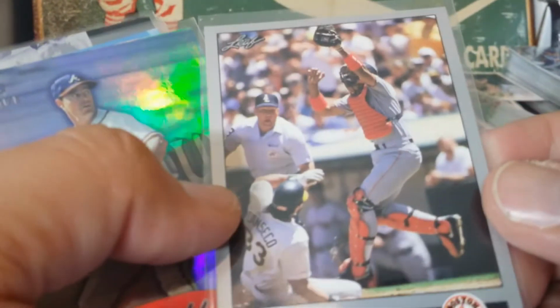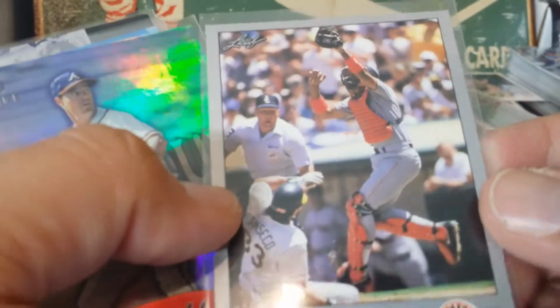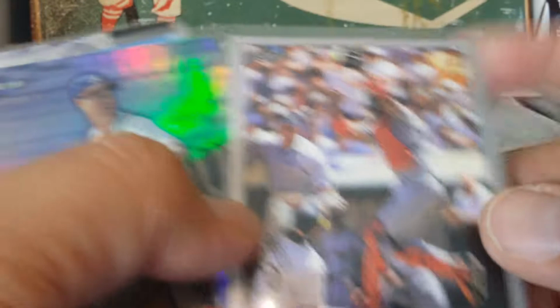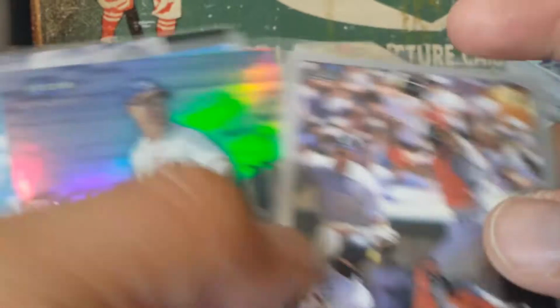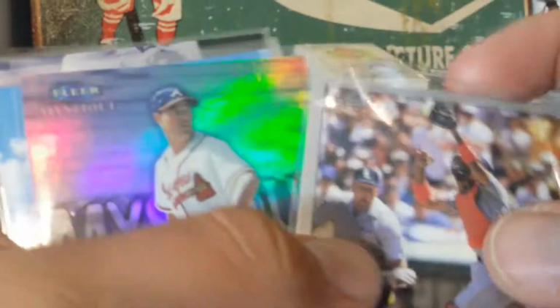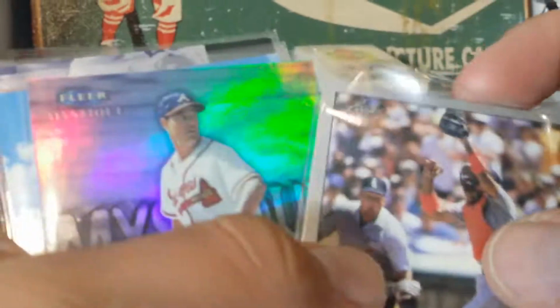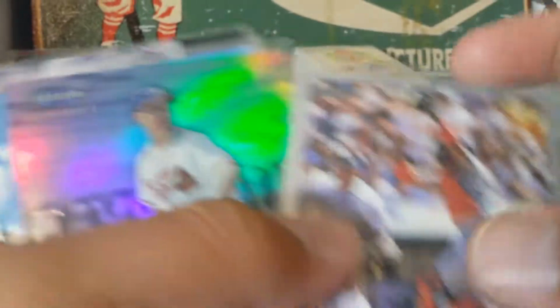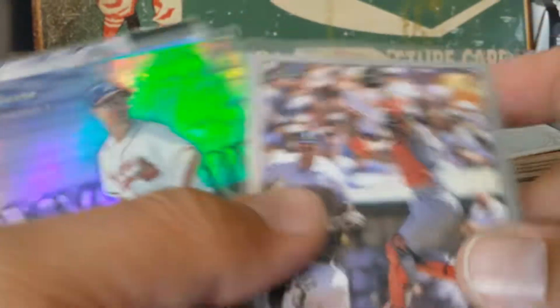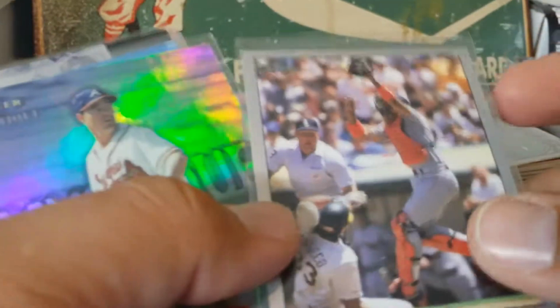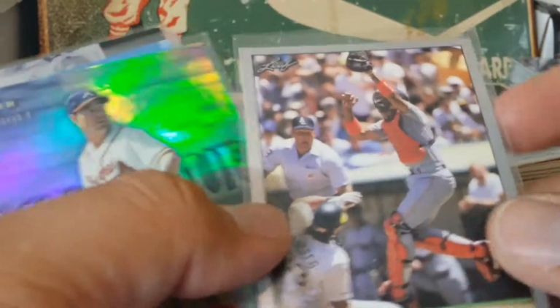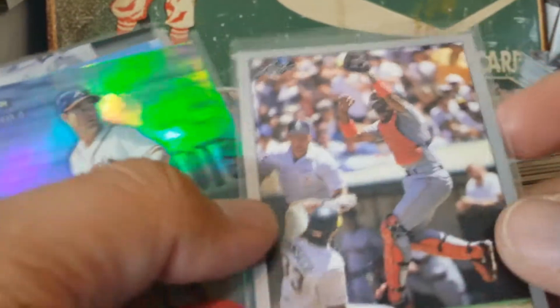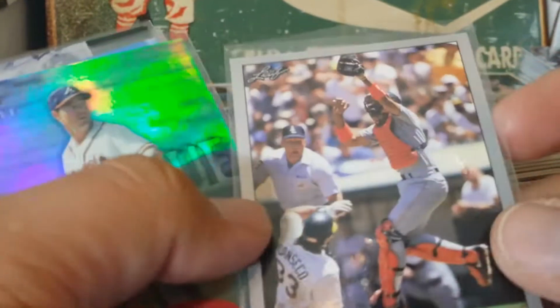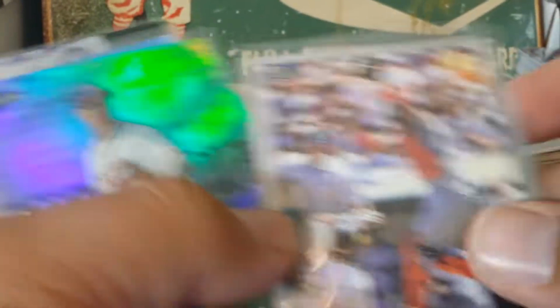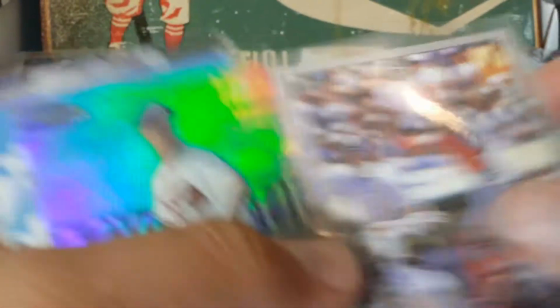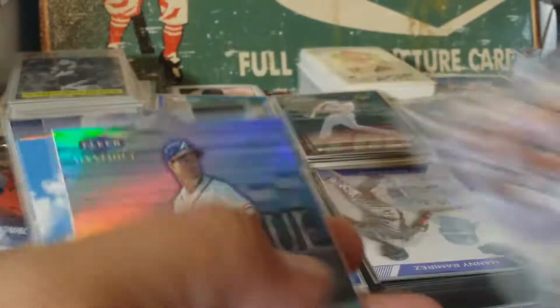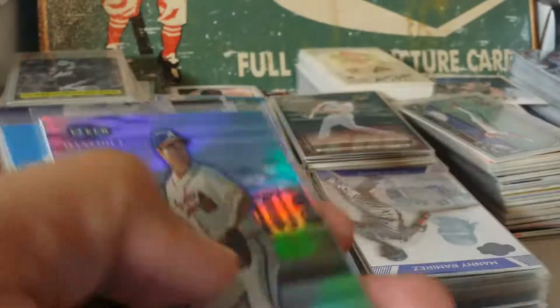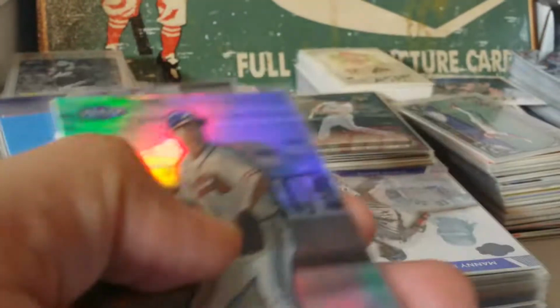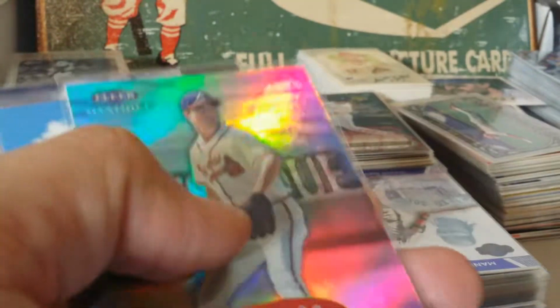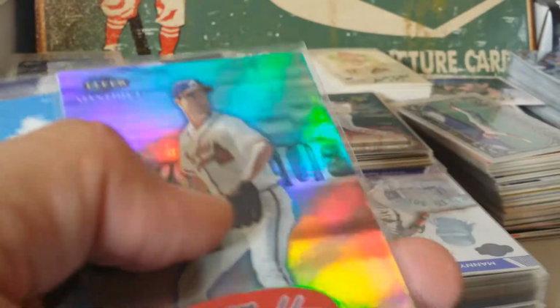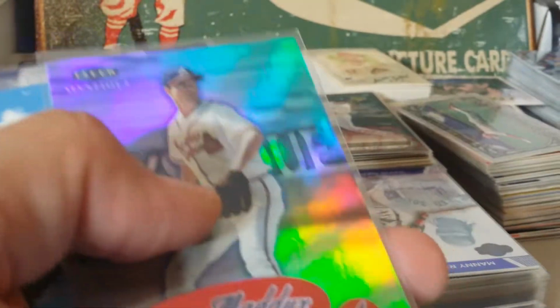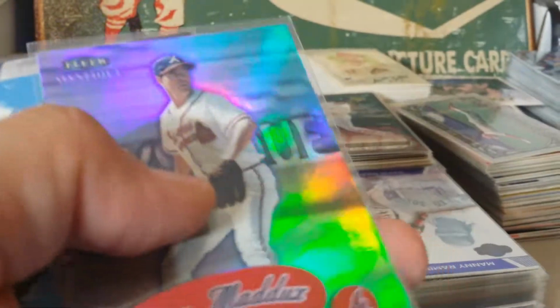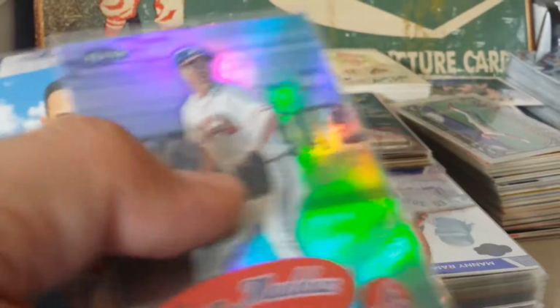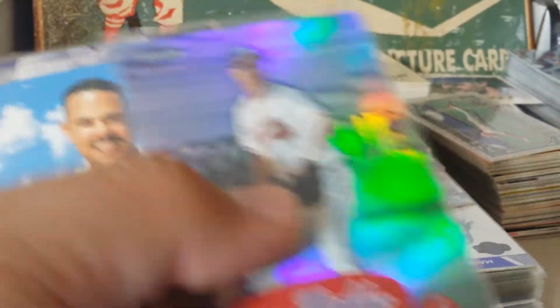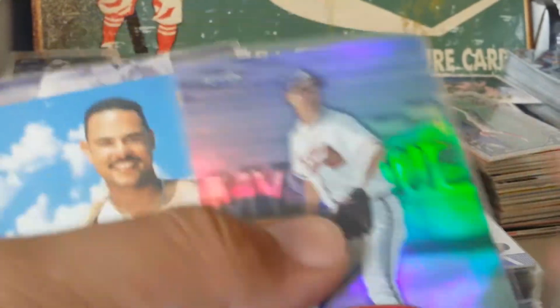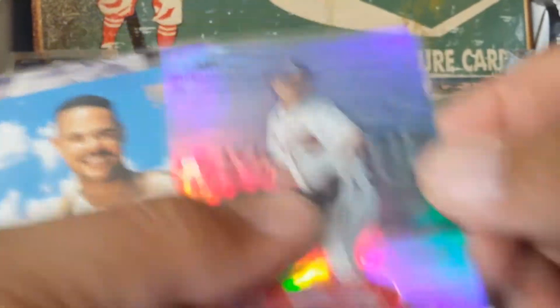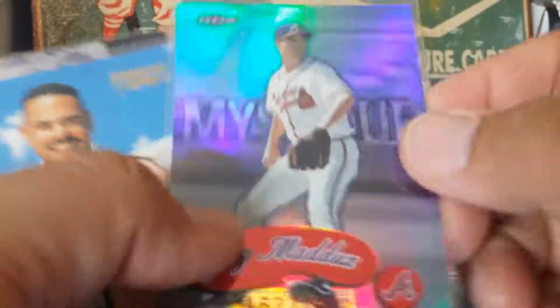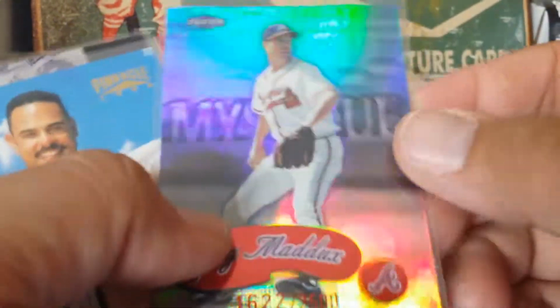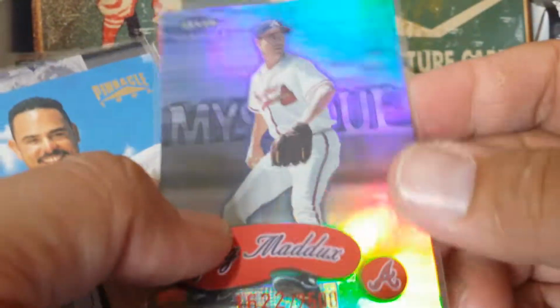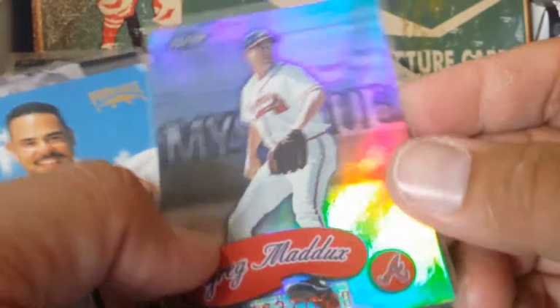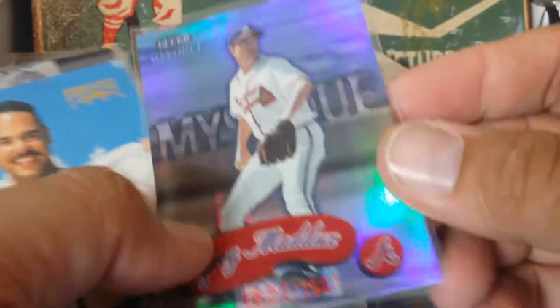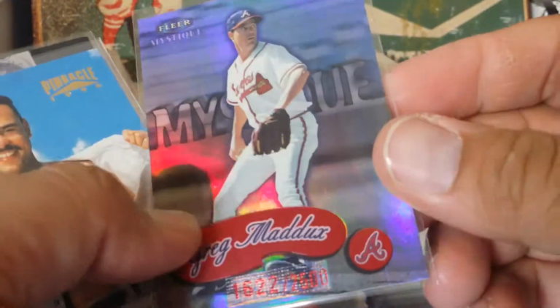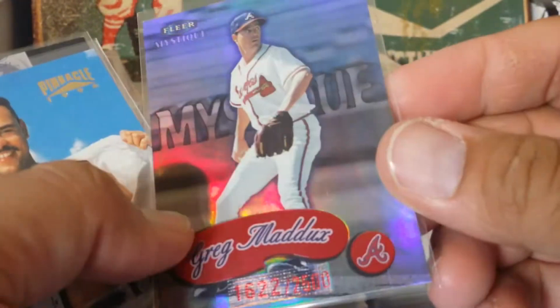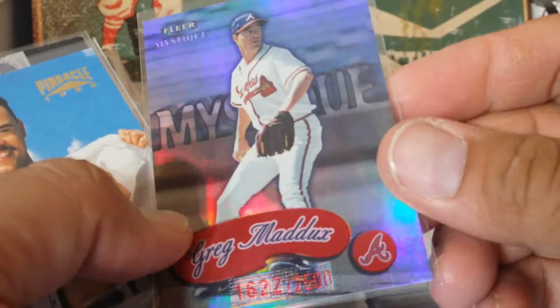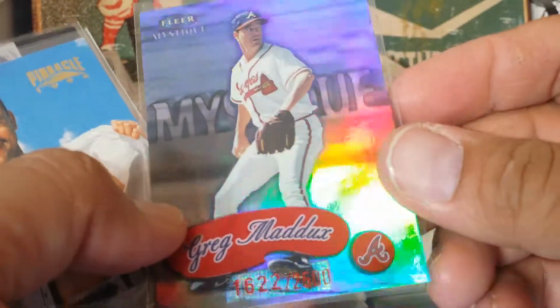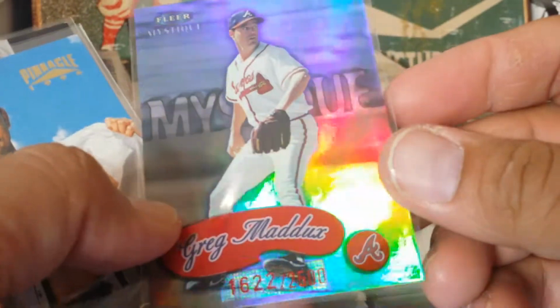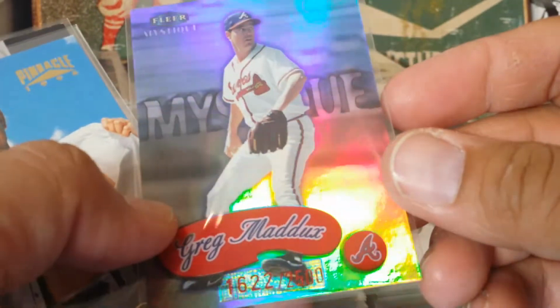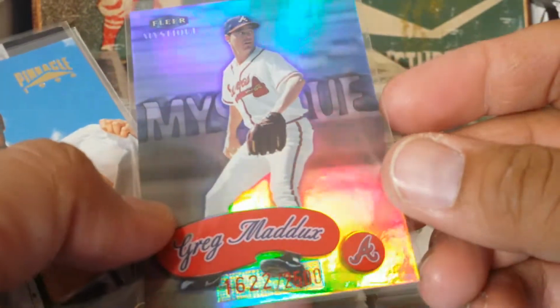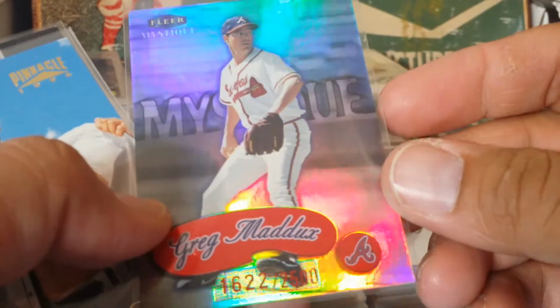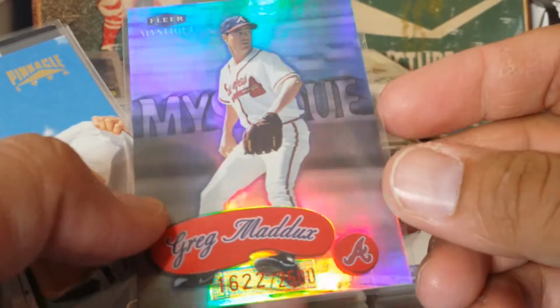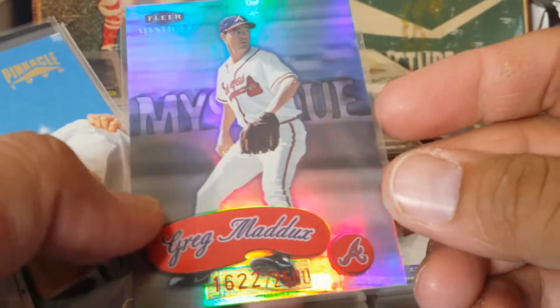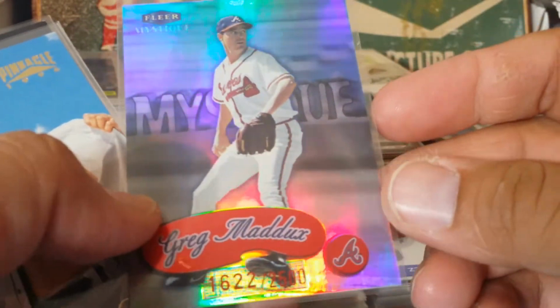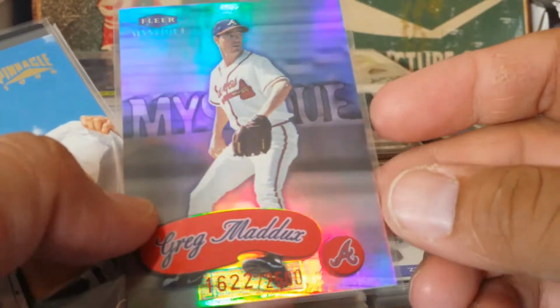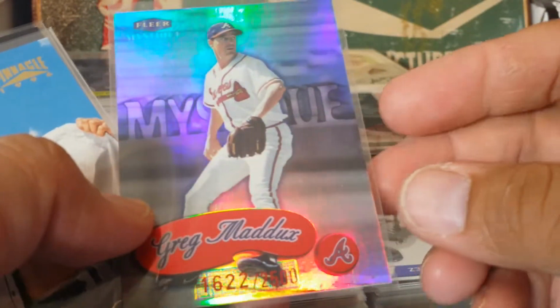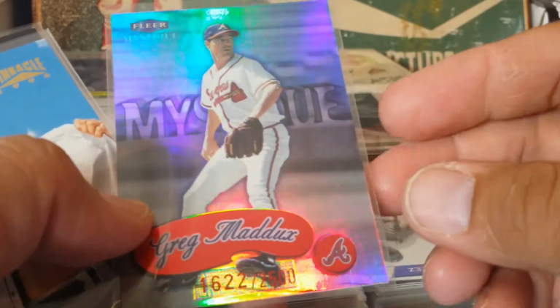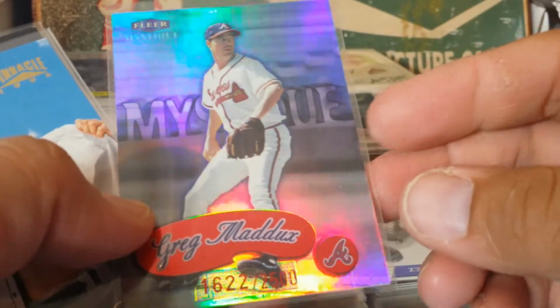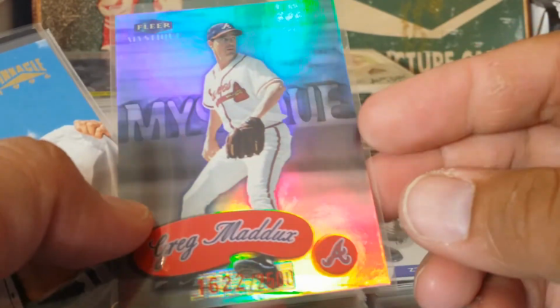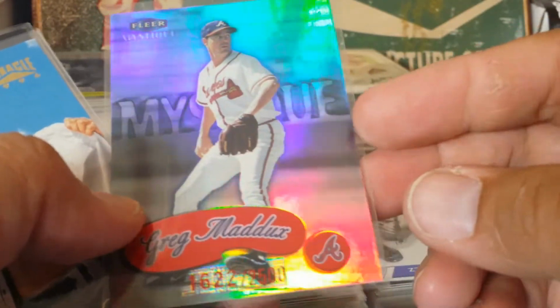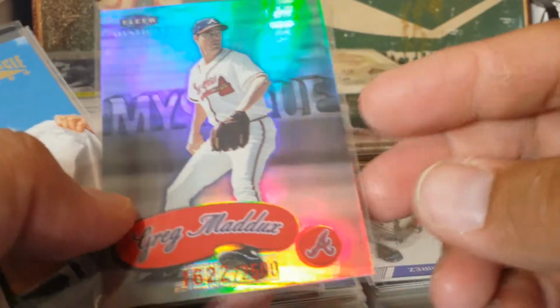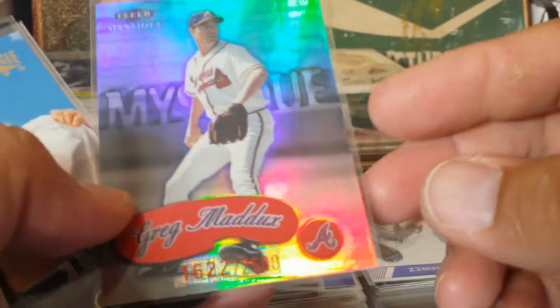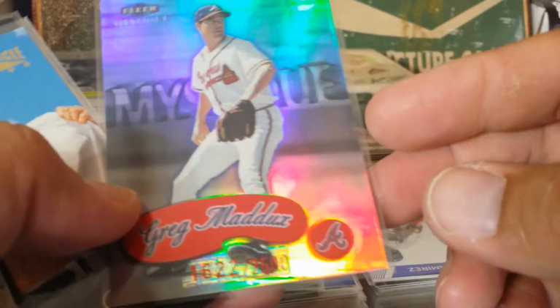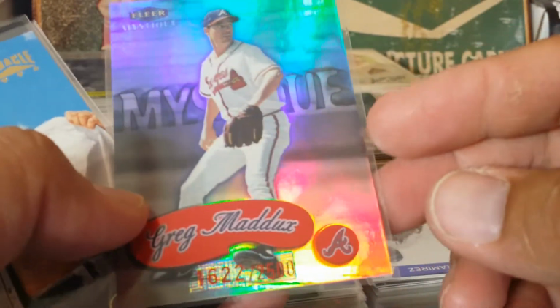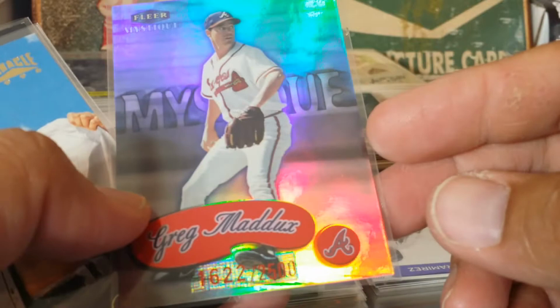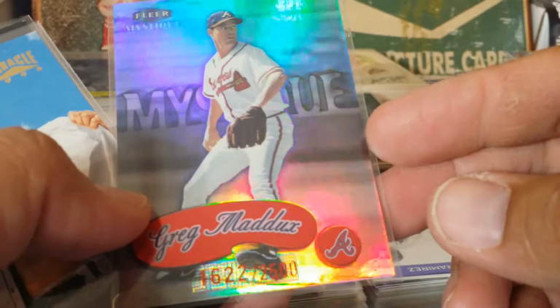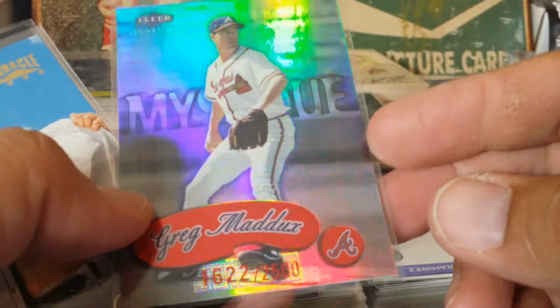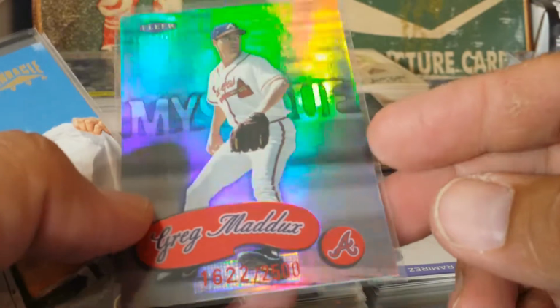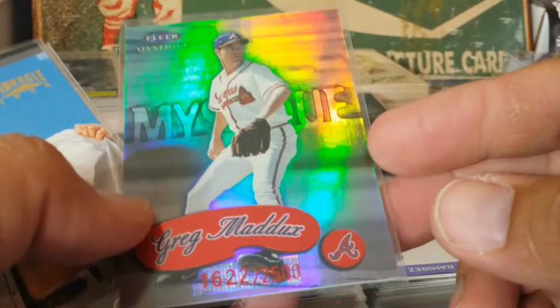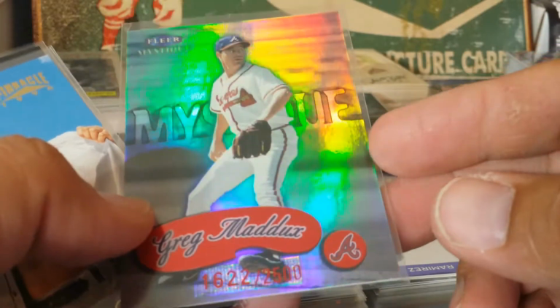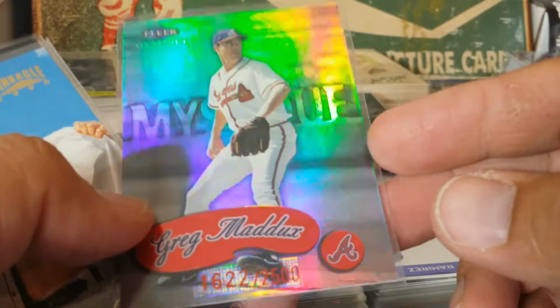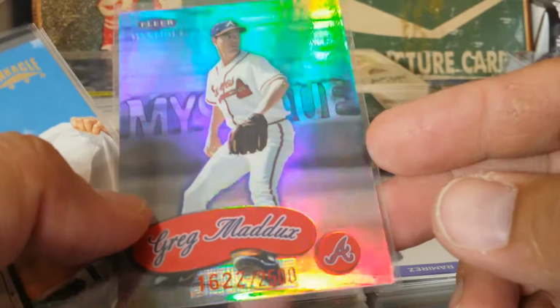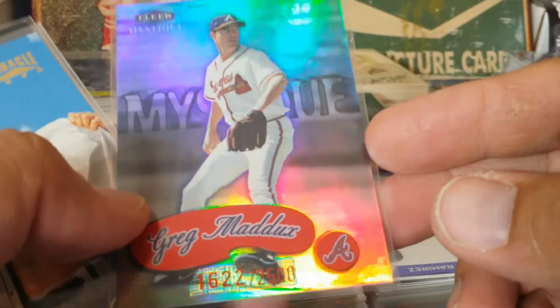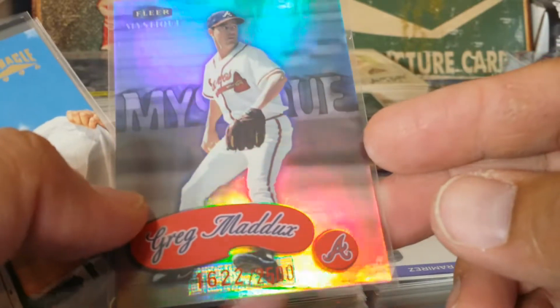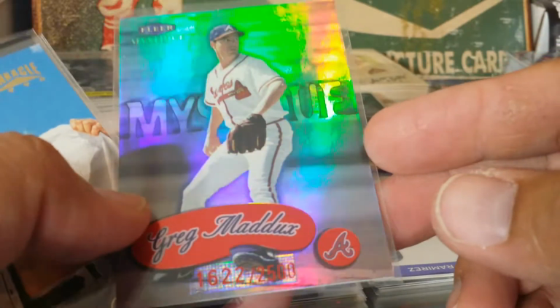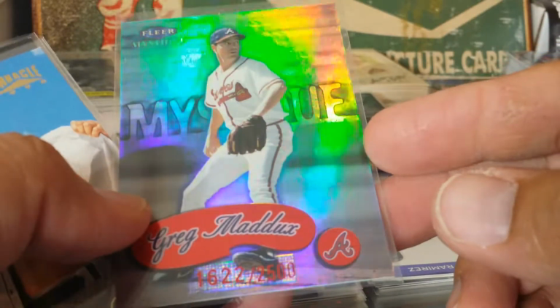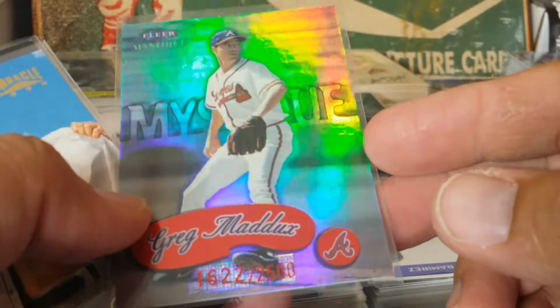Tony Pena - that's a Play at the Plate card. Here's a Mystique Greg Maddux - that one's numbered out of 2,500.